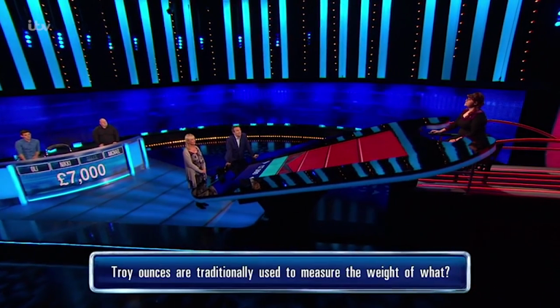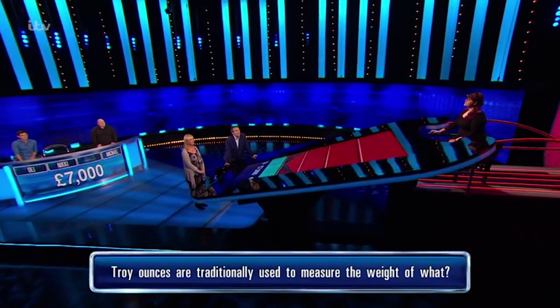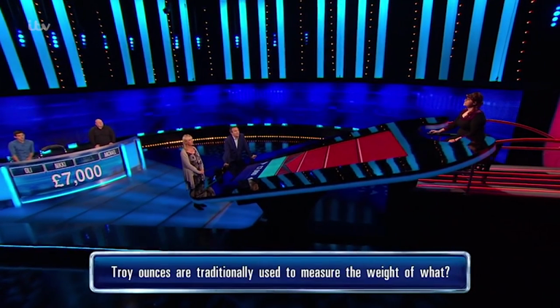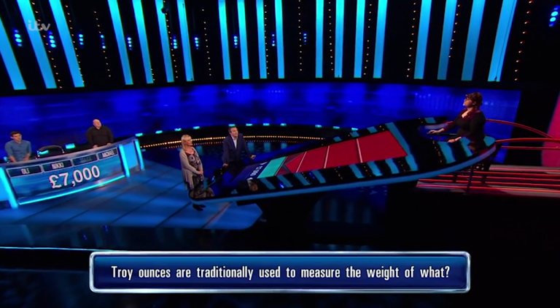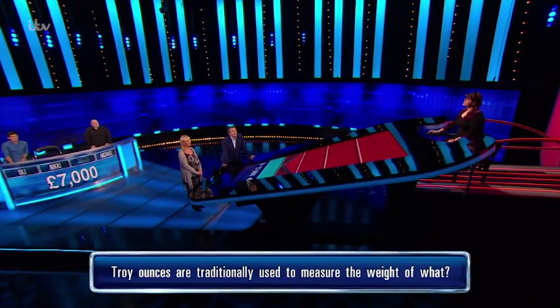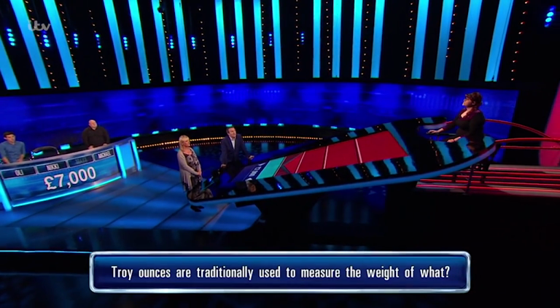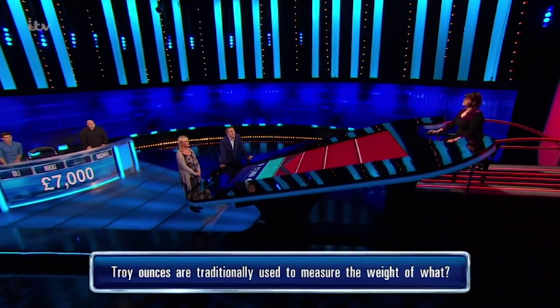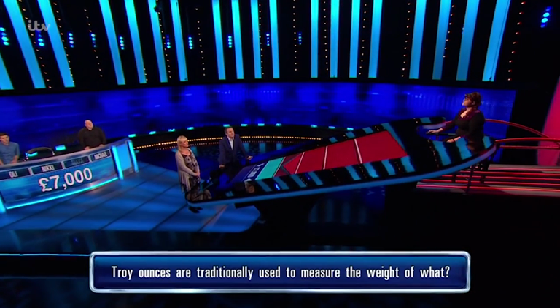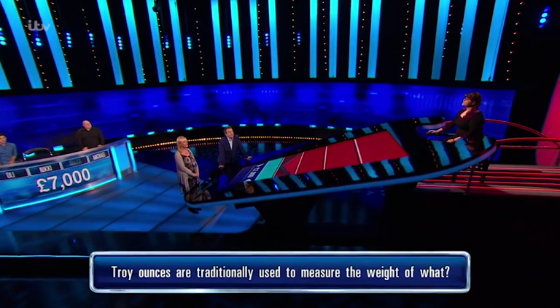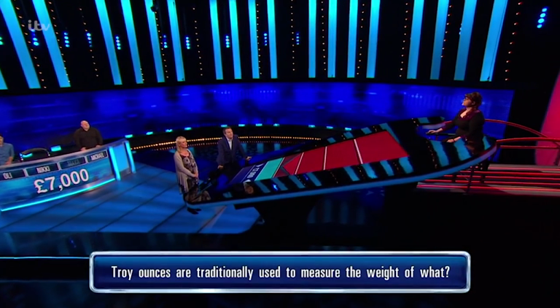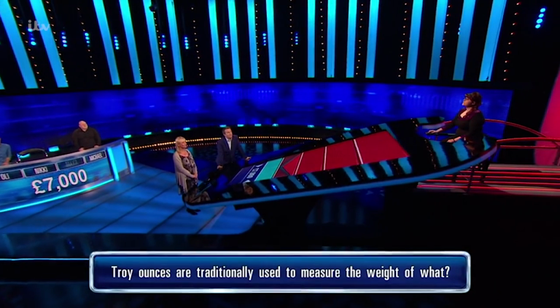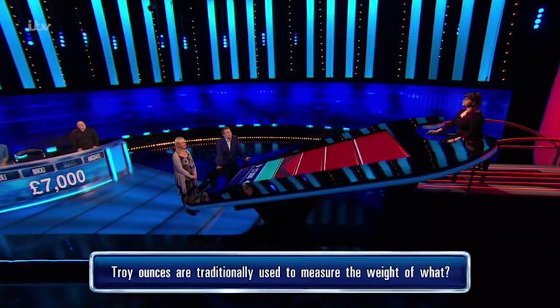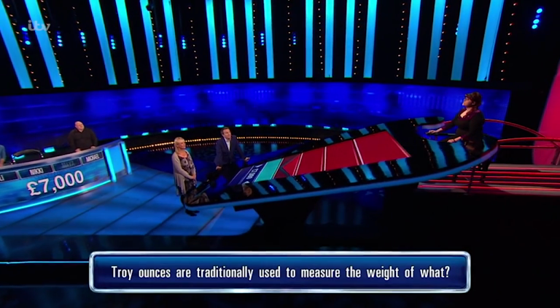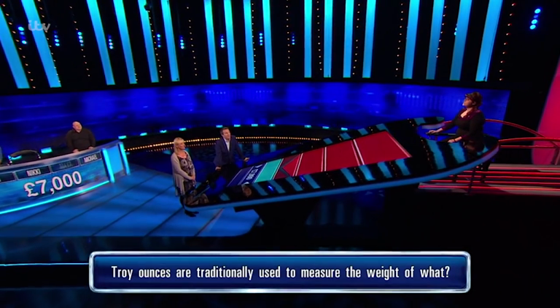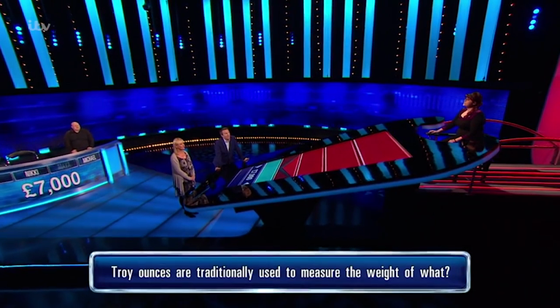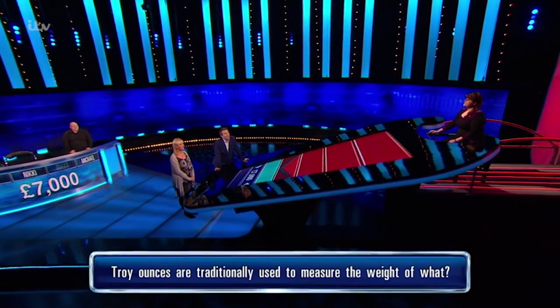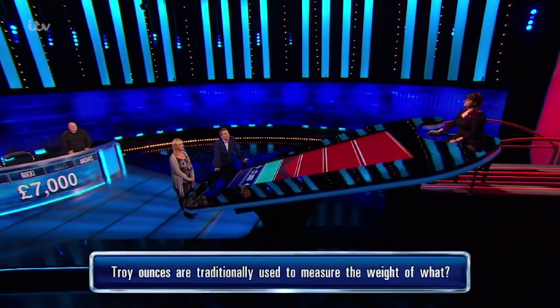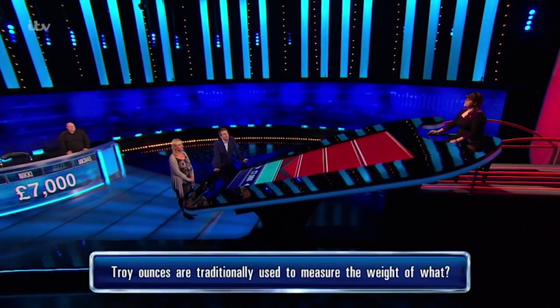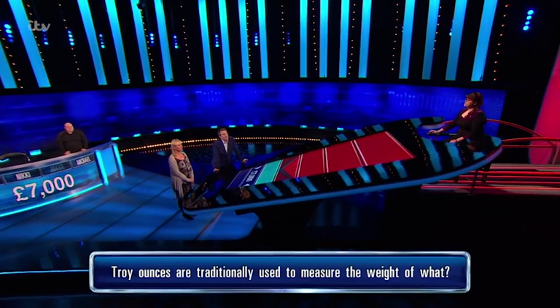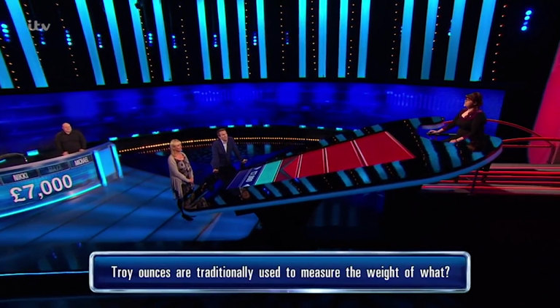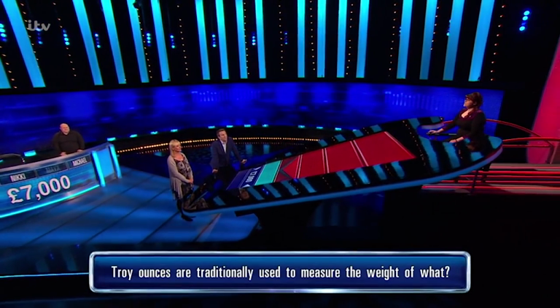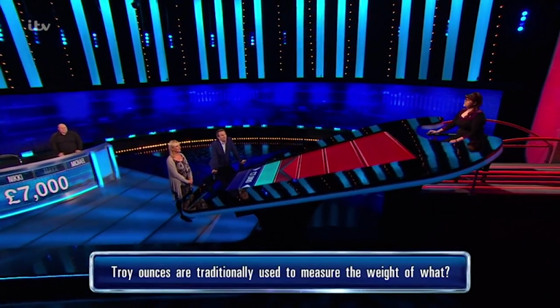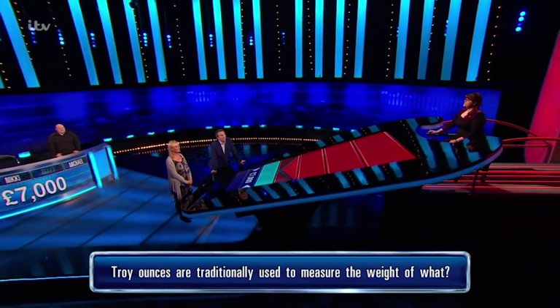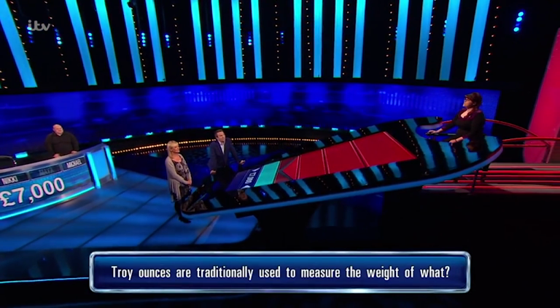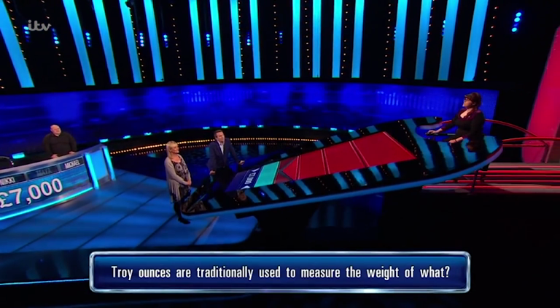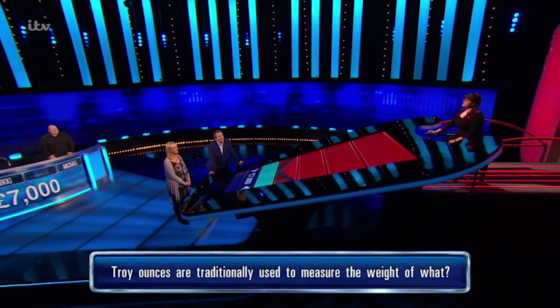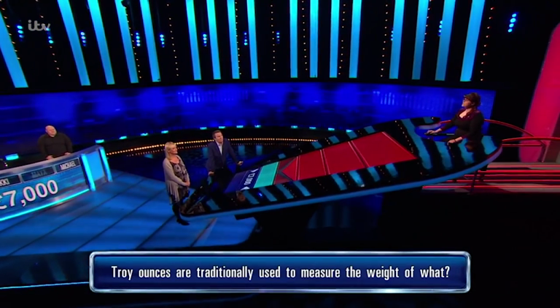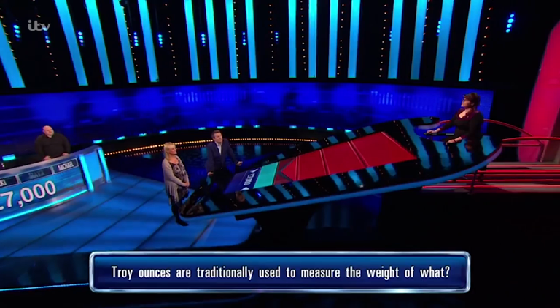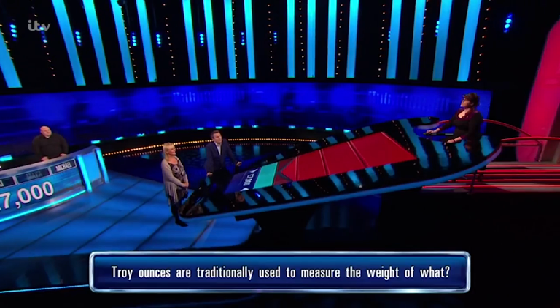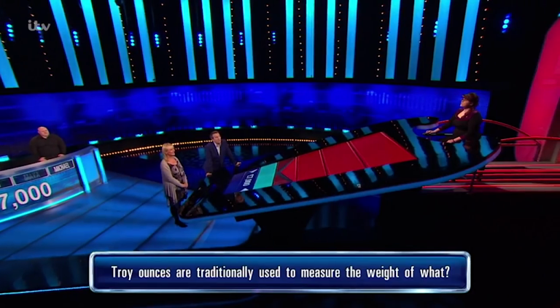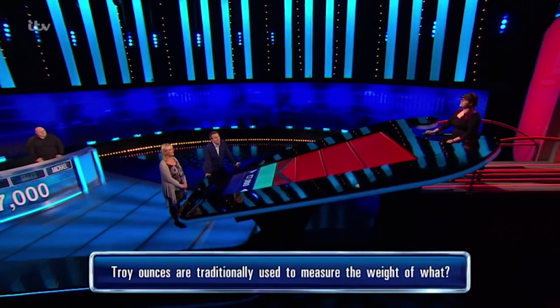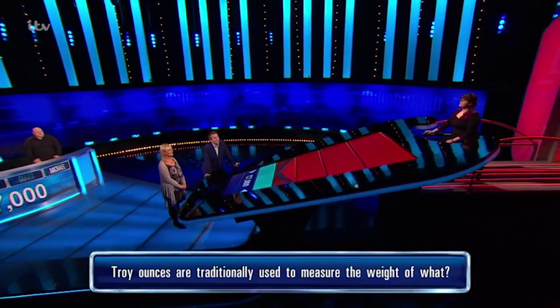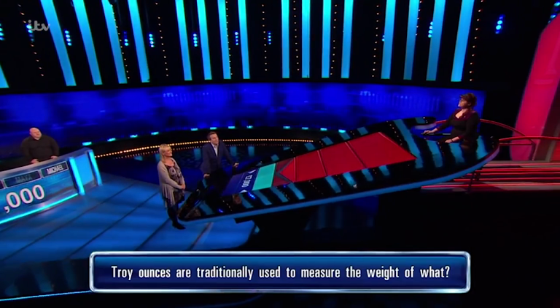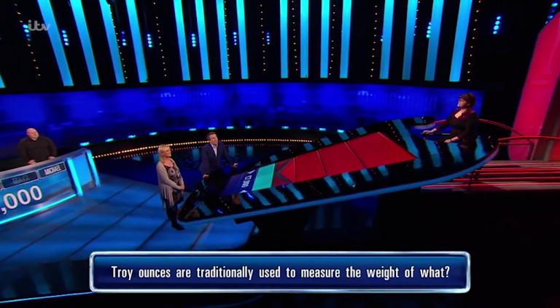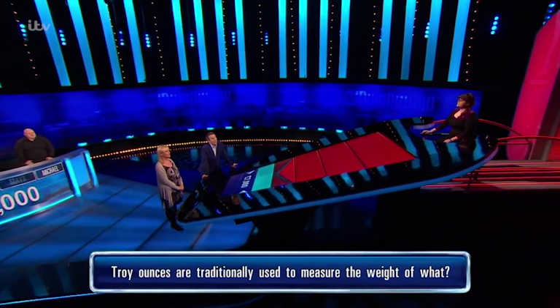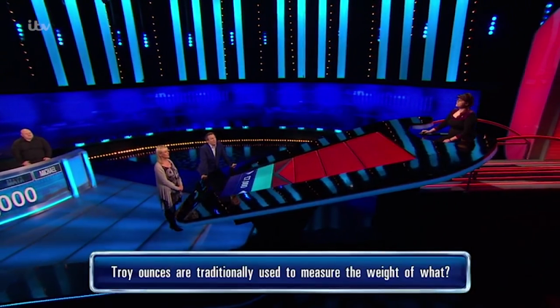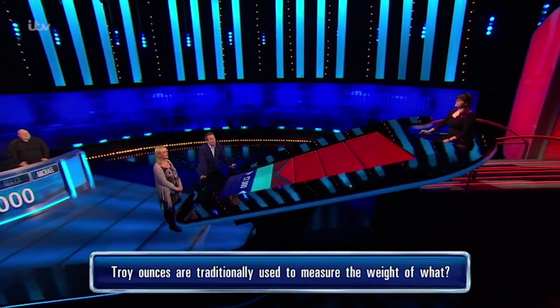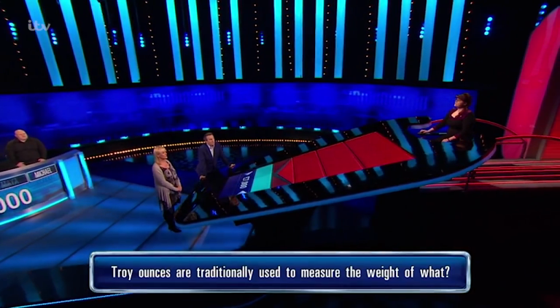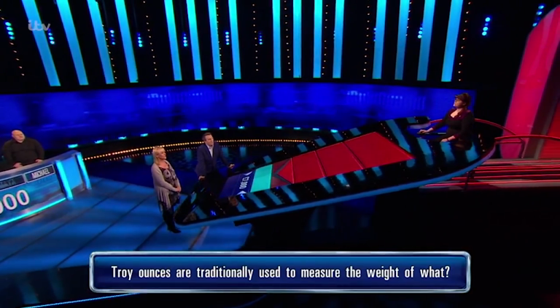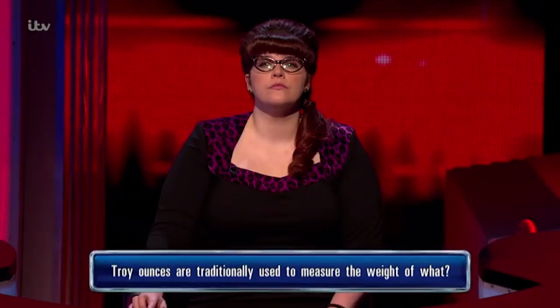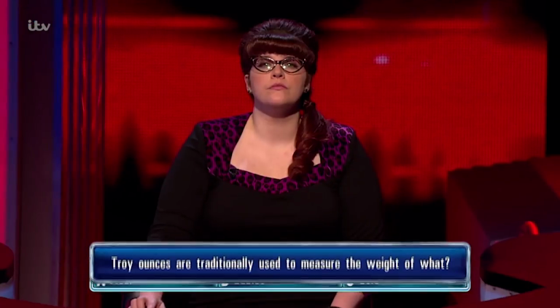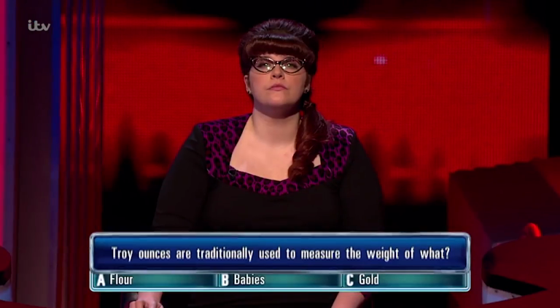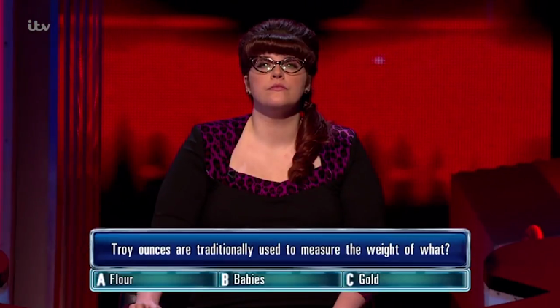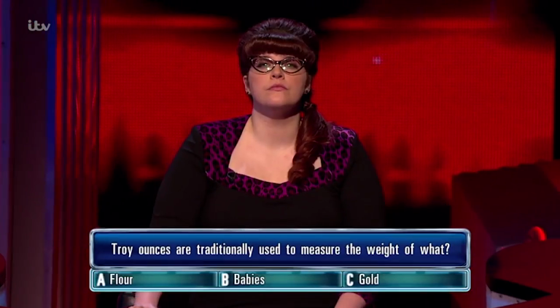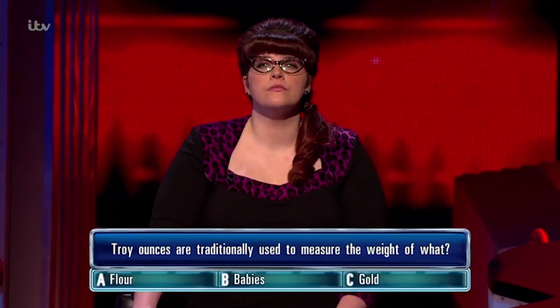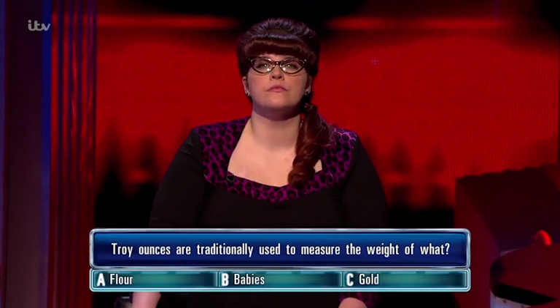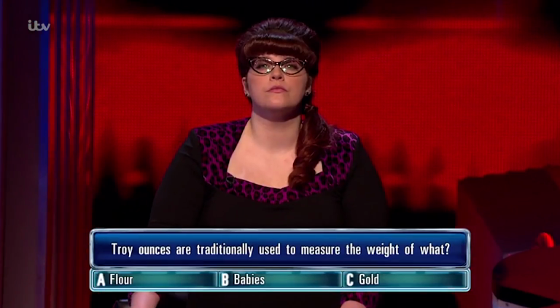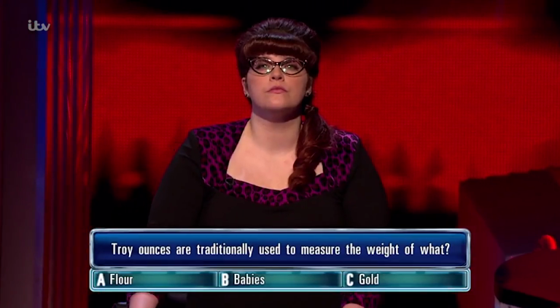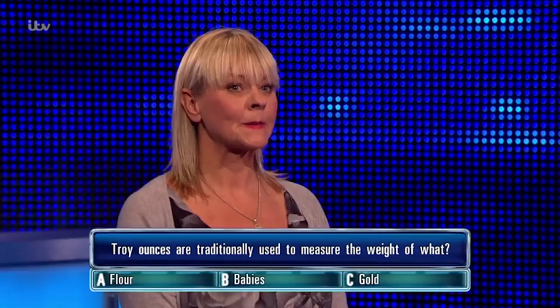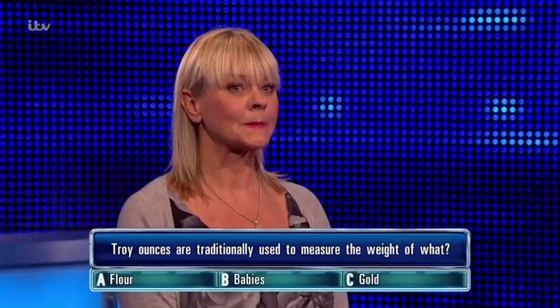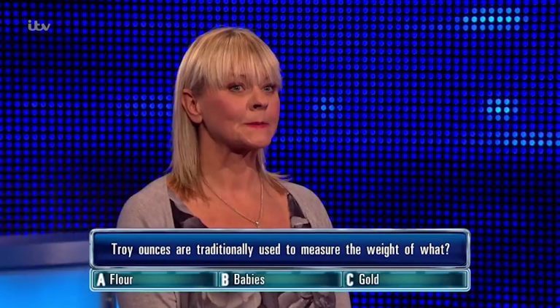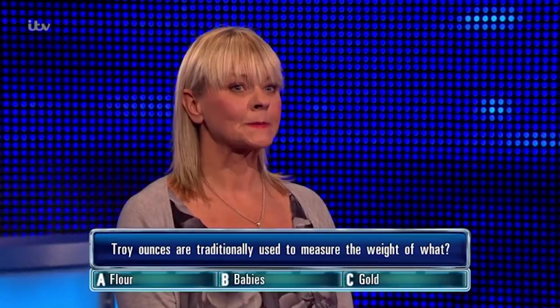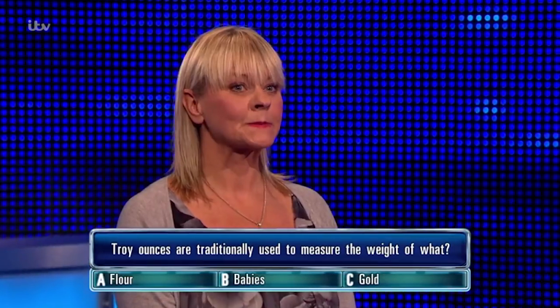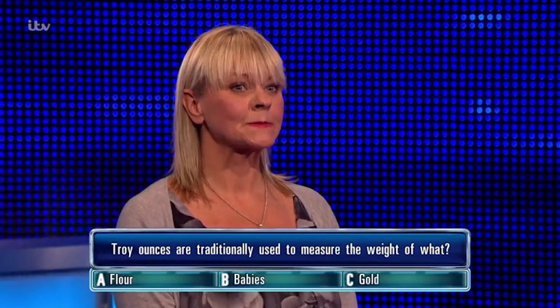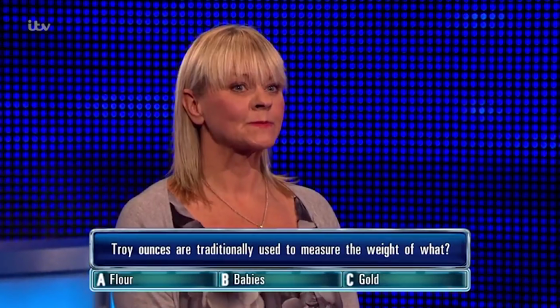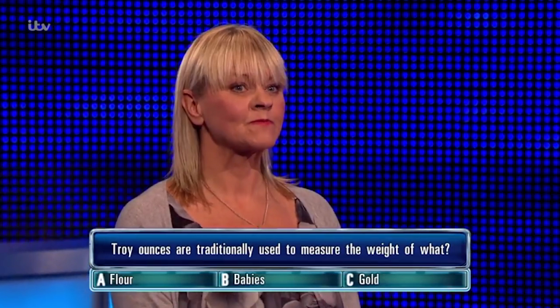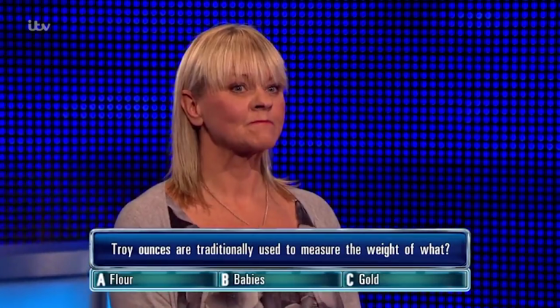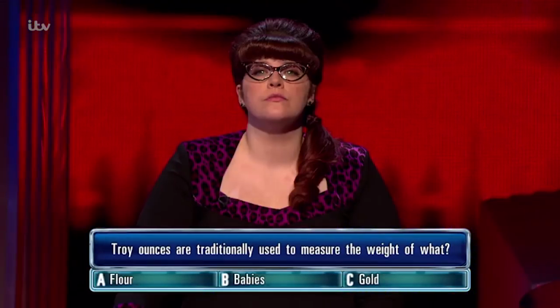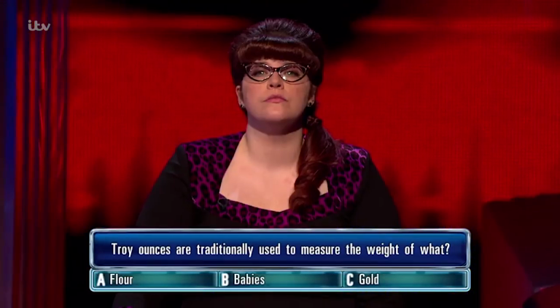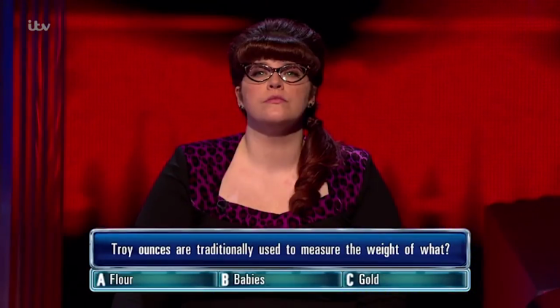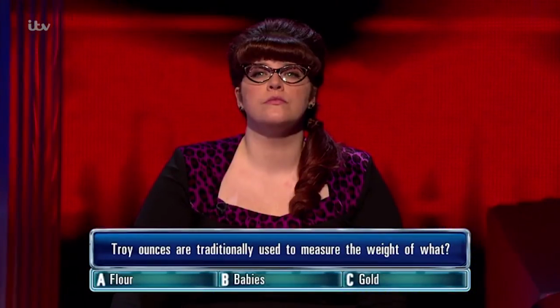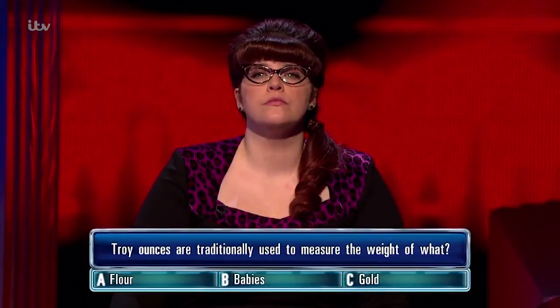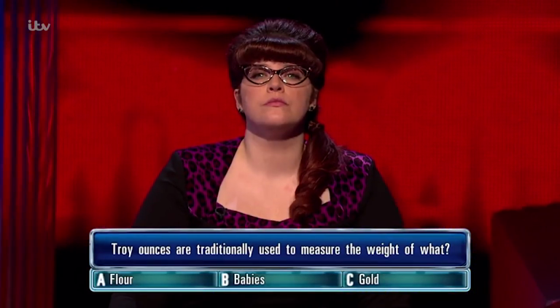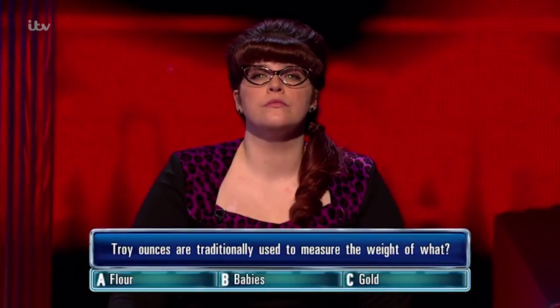Troy ounces are traditionally used to measure the weight of what? A. Flour. B. Babies. C. Gold.